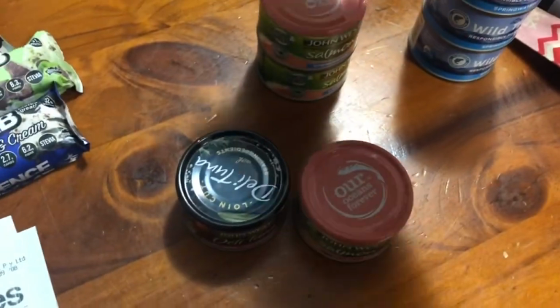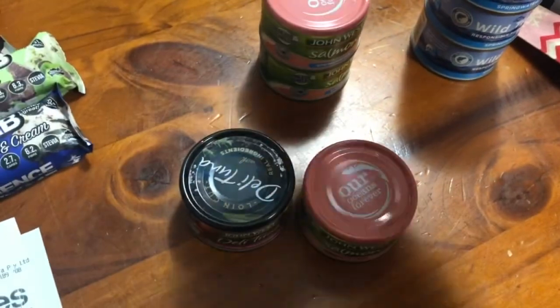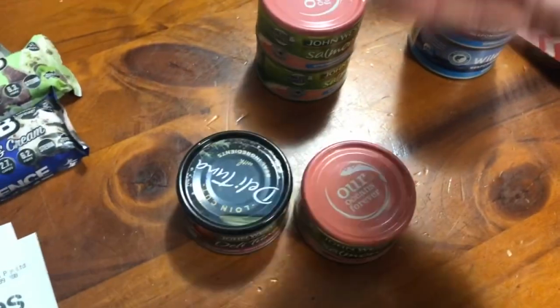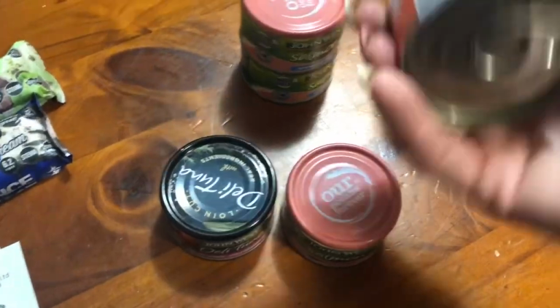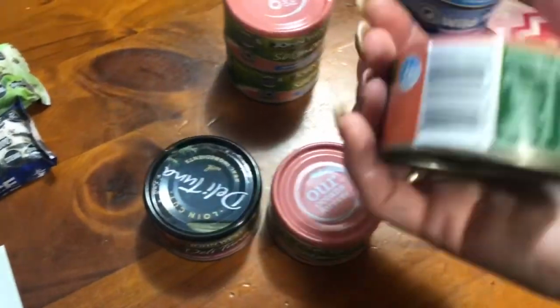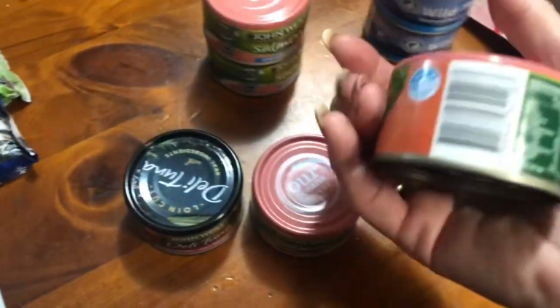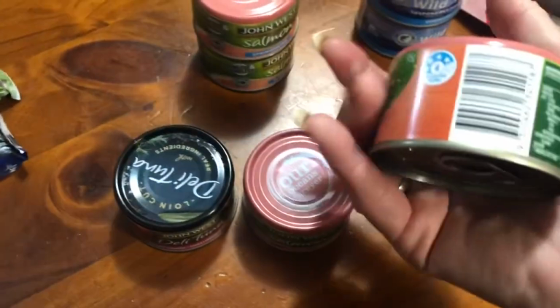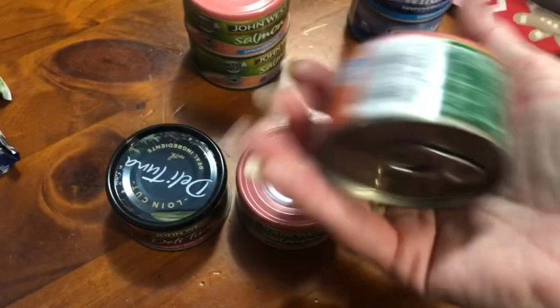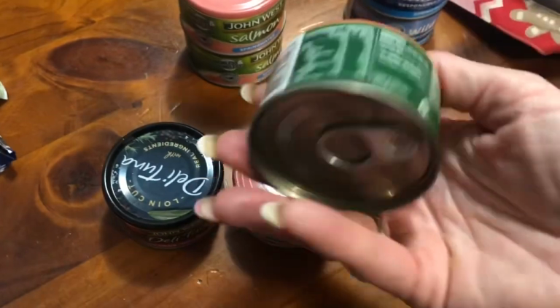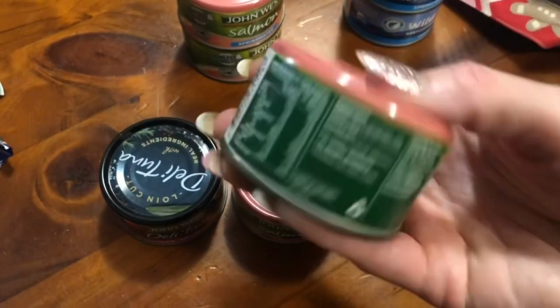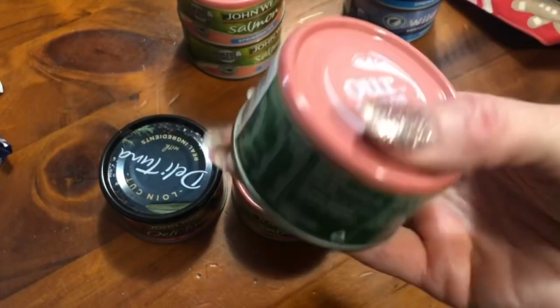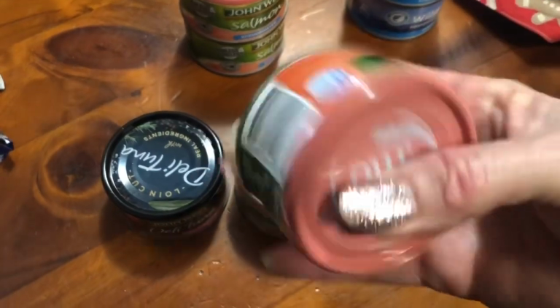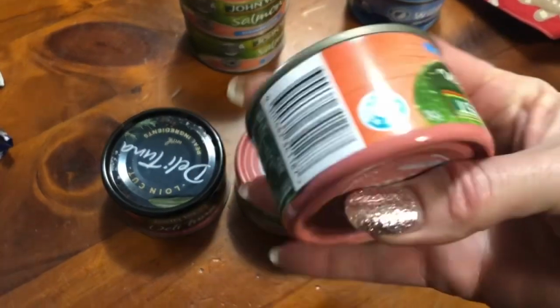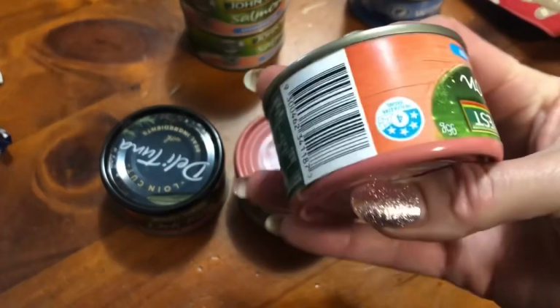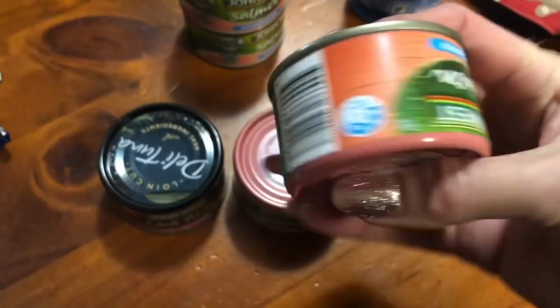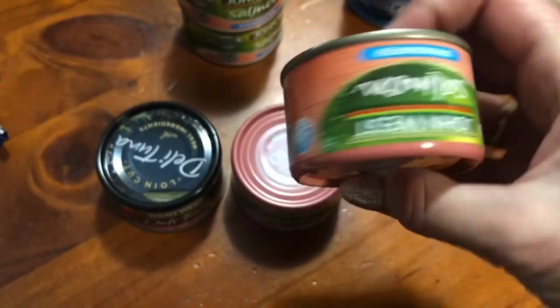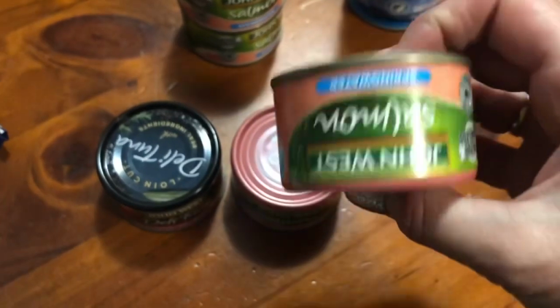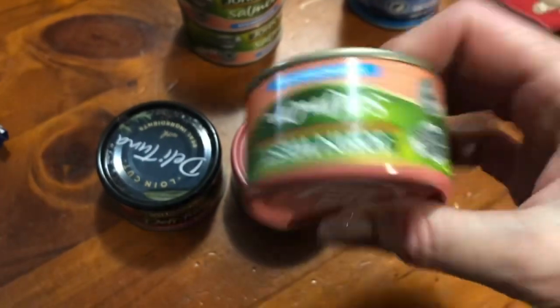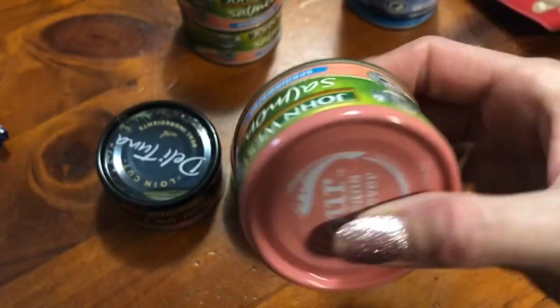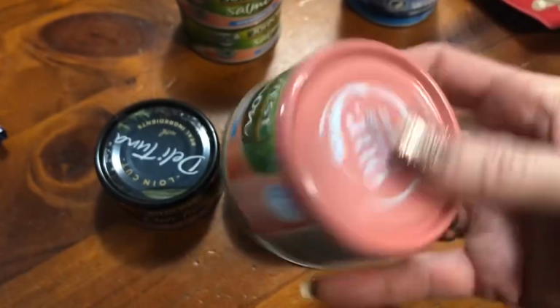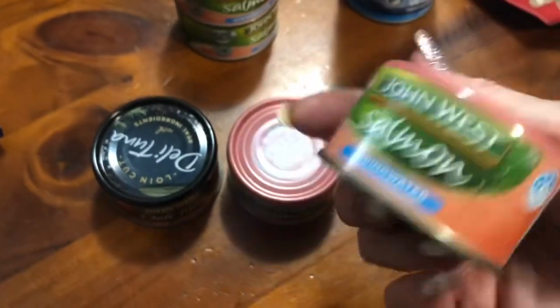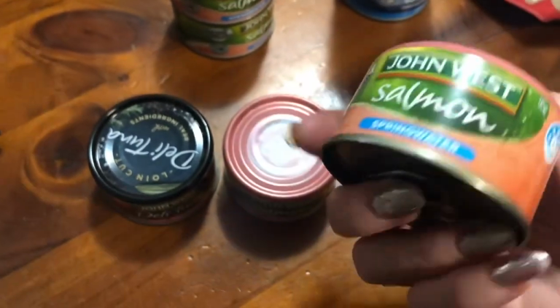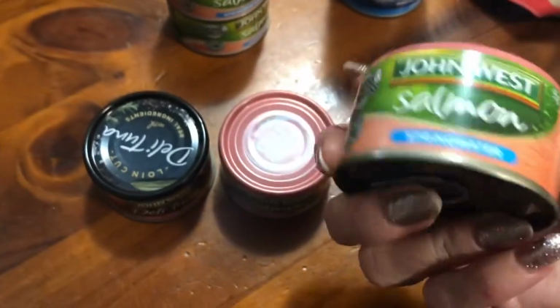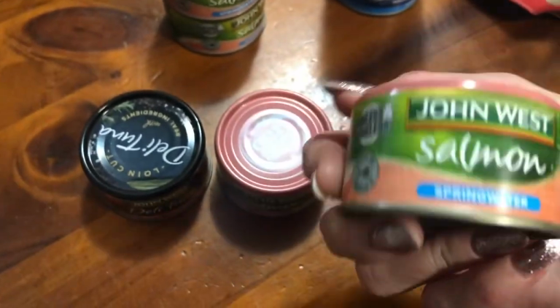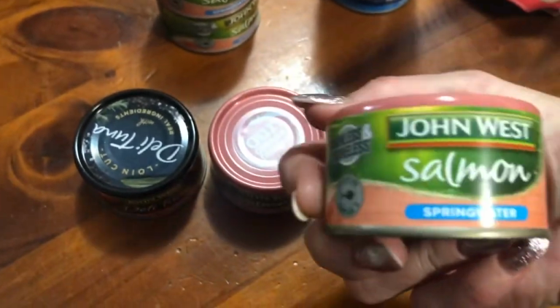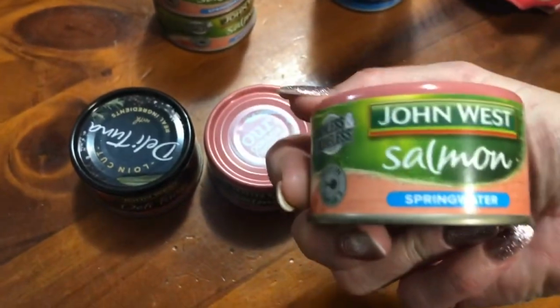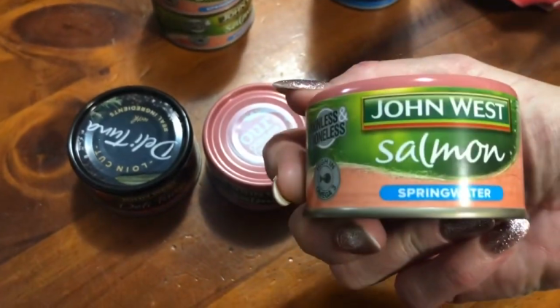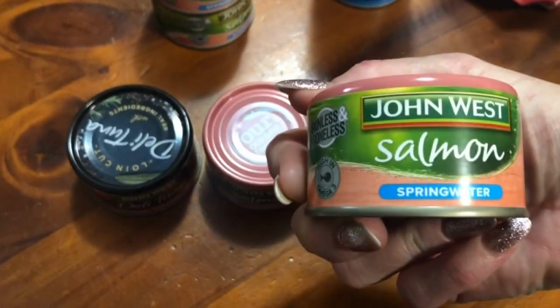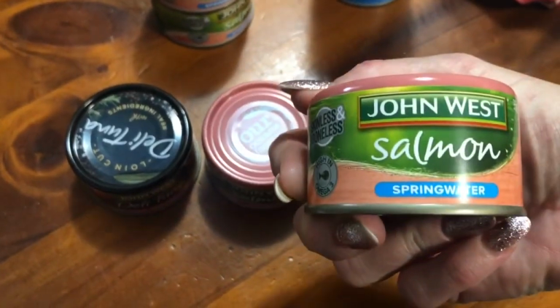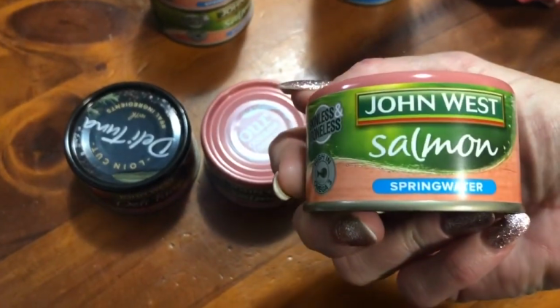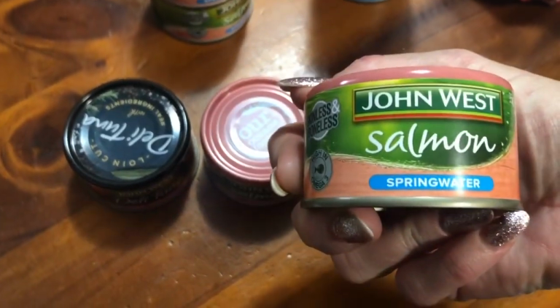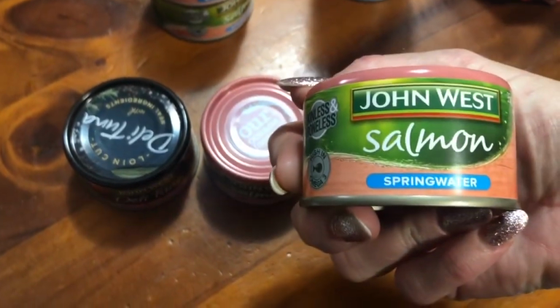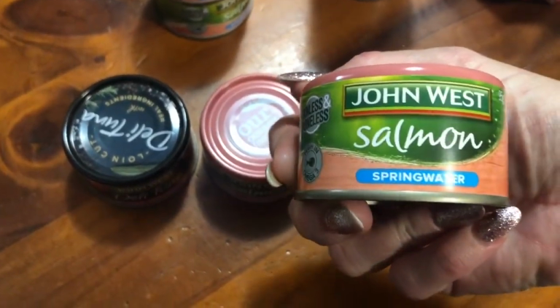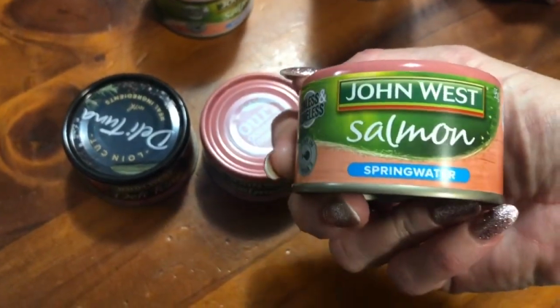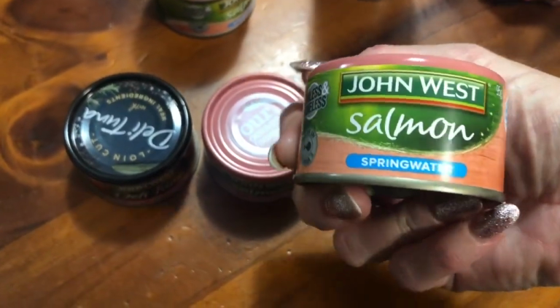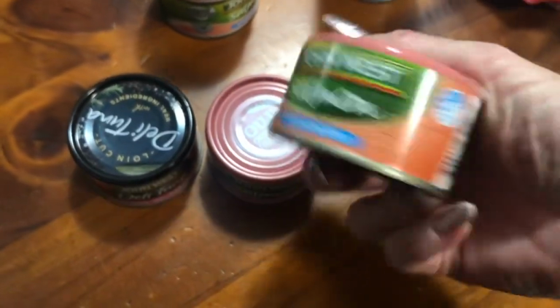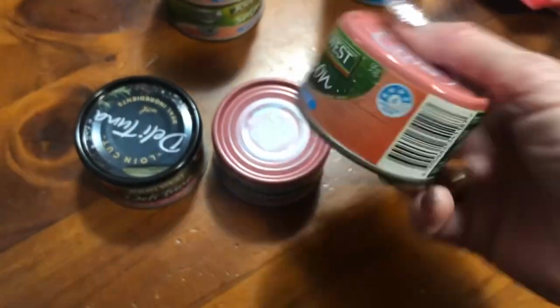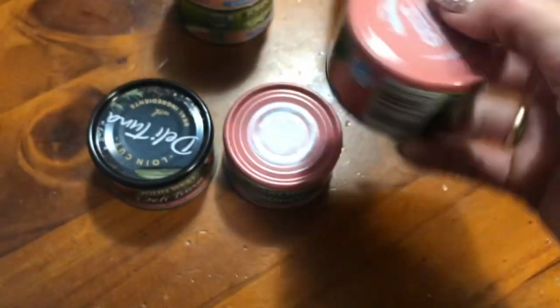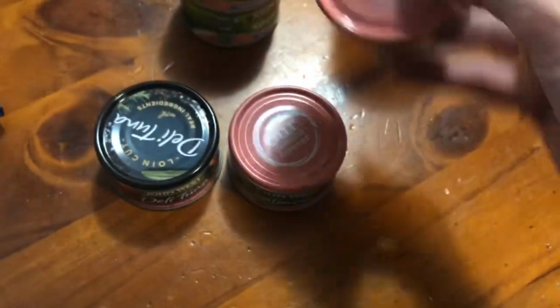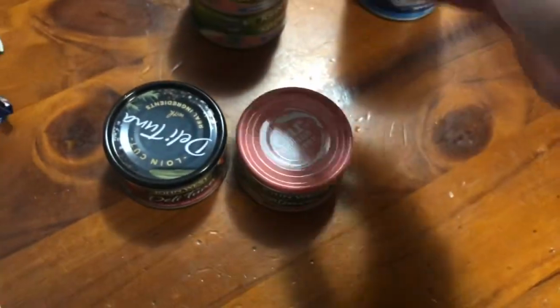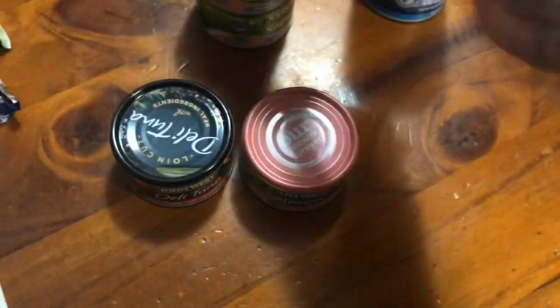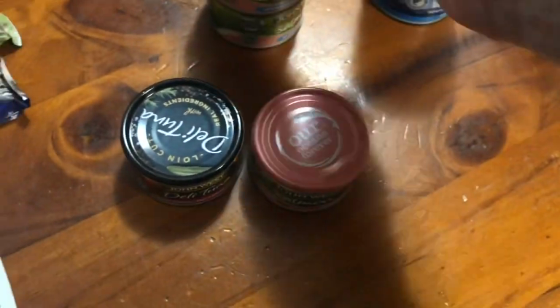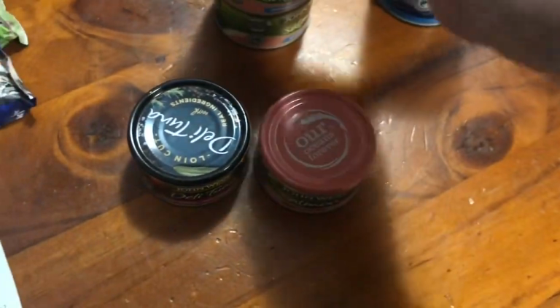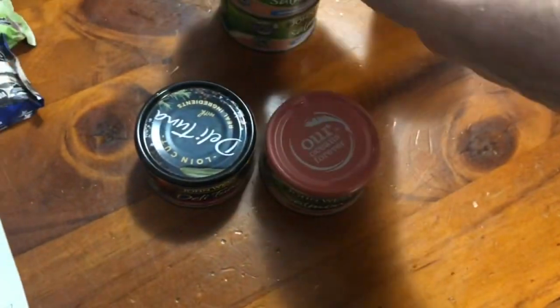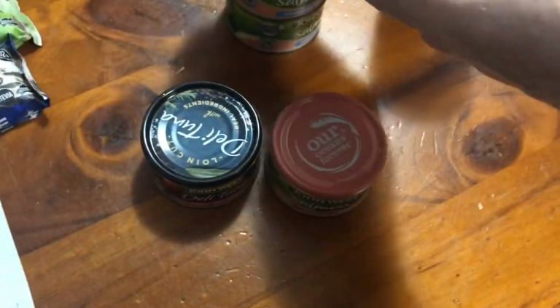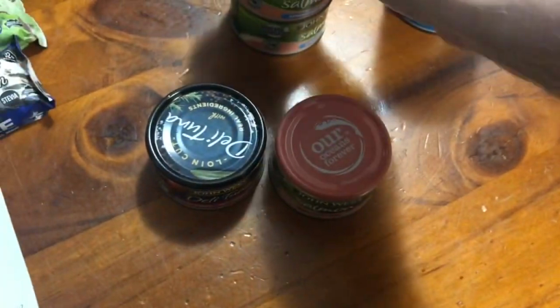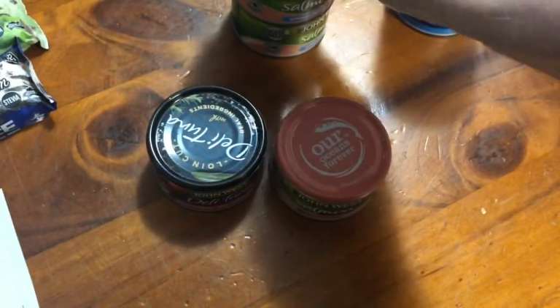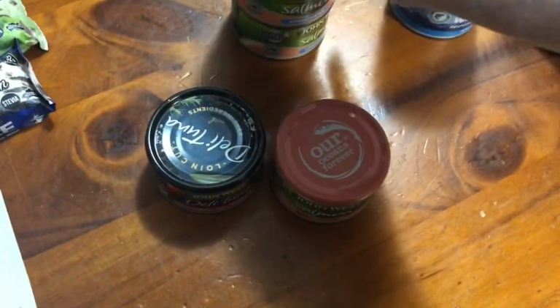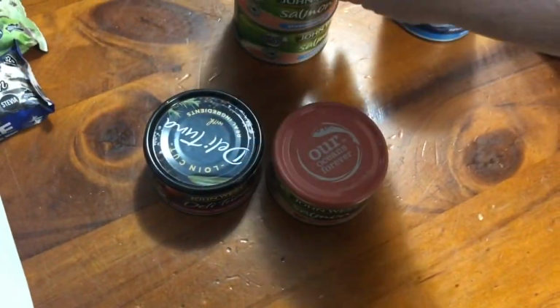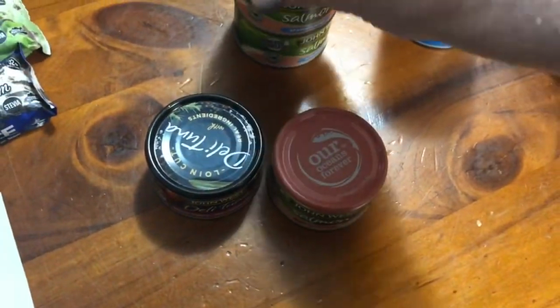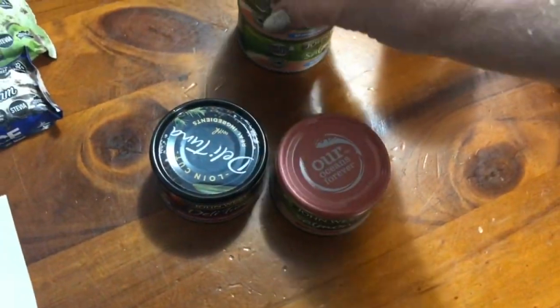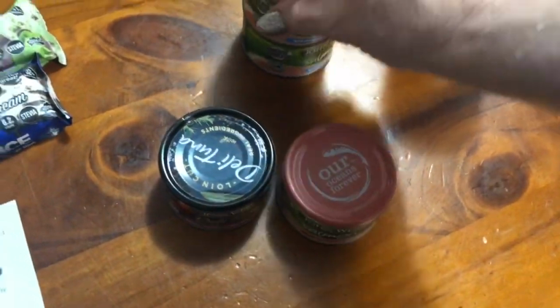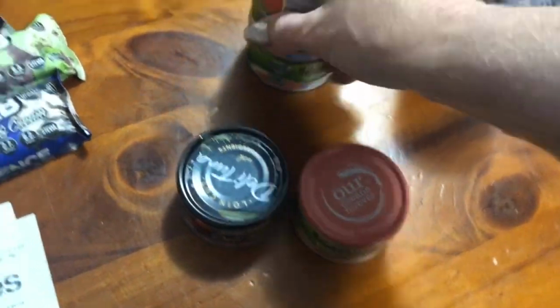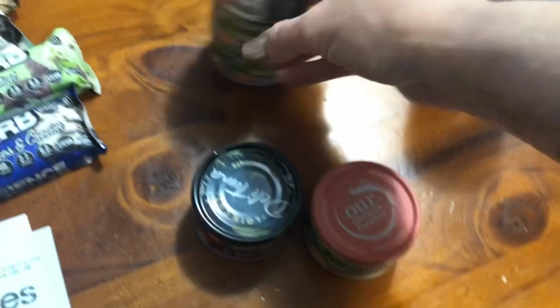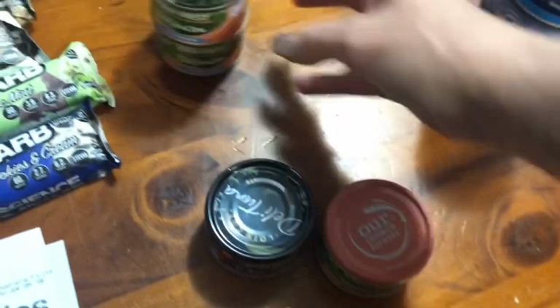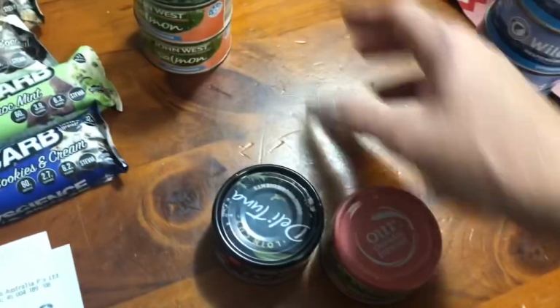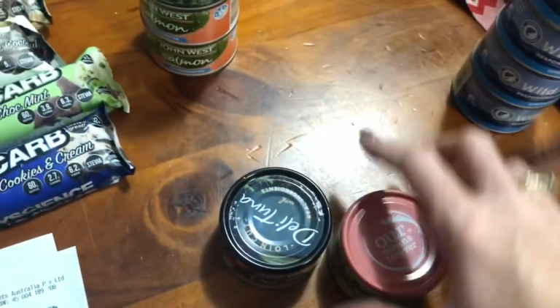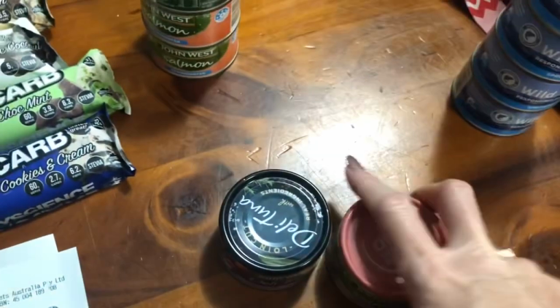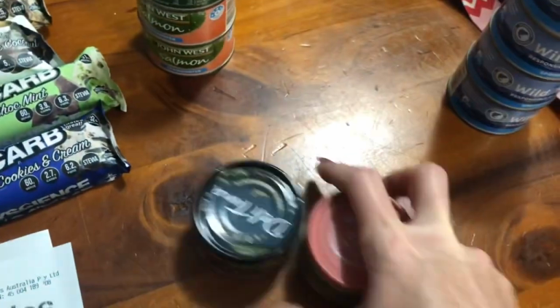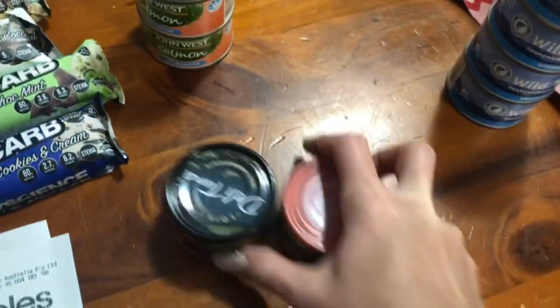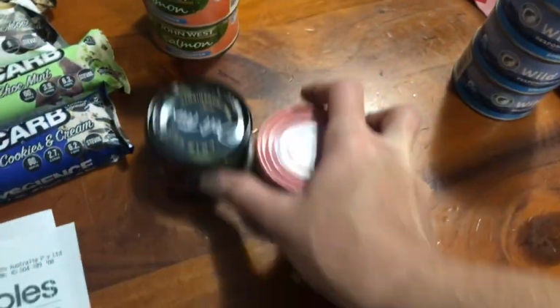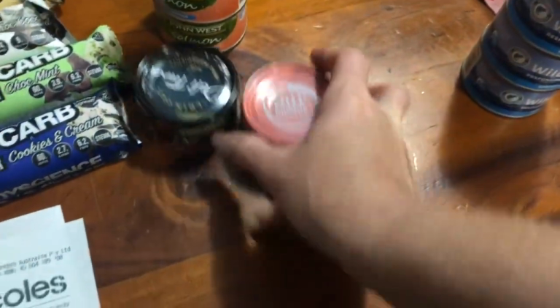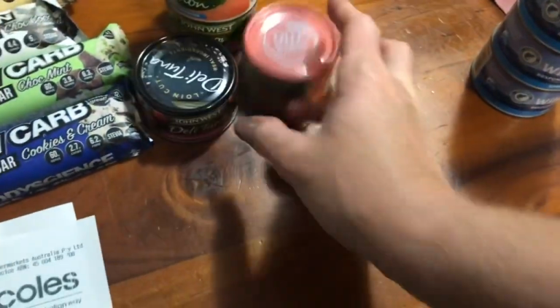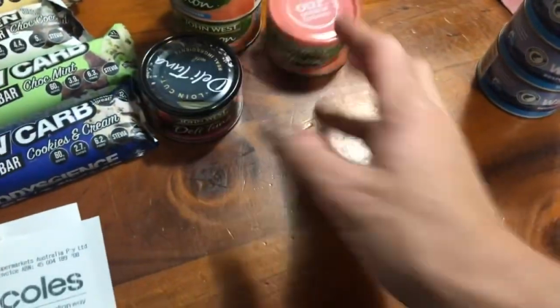And I just got a couple of just the salmon in spring water. I don't know what they are going to be like. We like salmon so they should be not too bad.